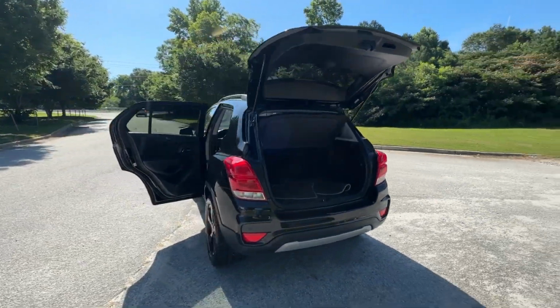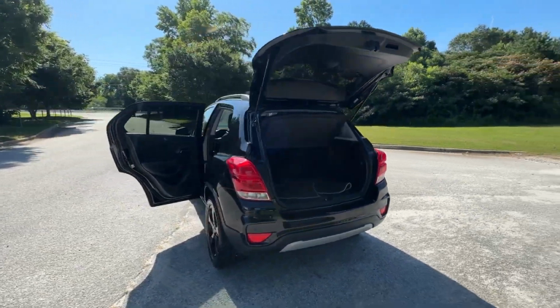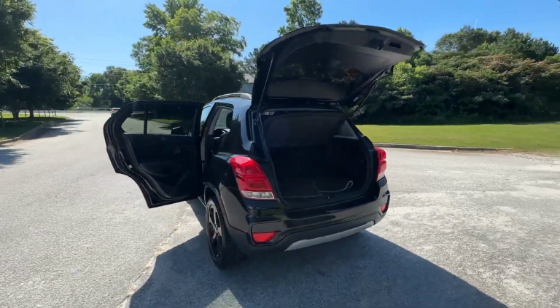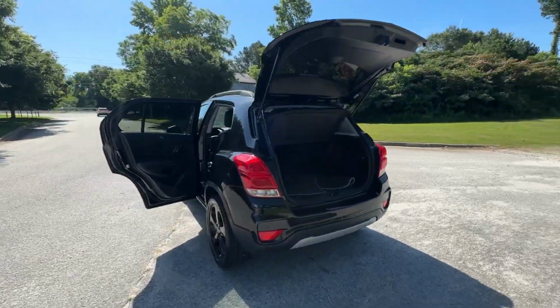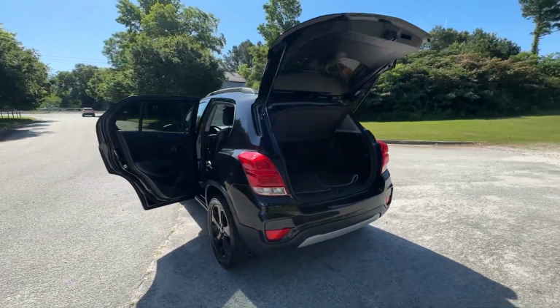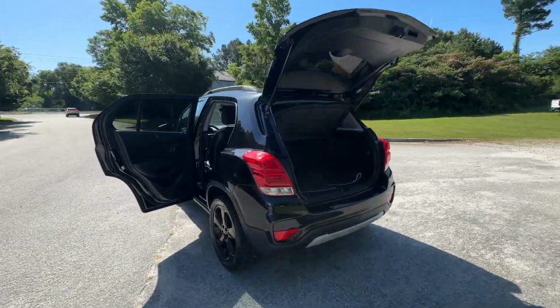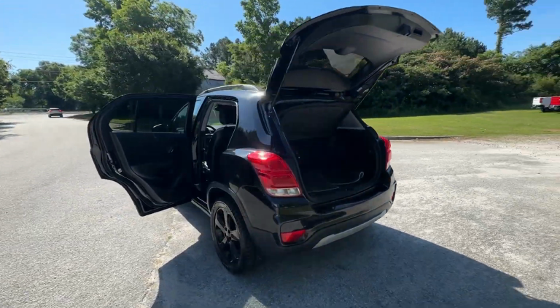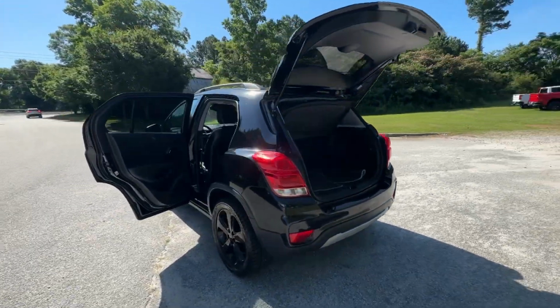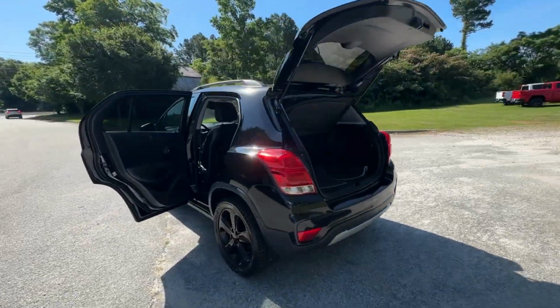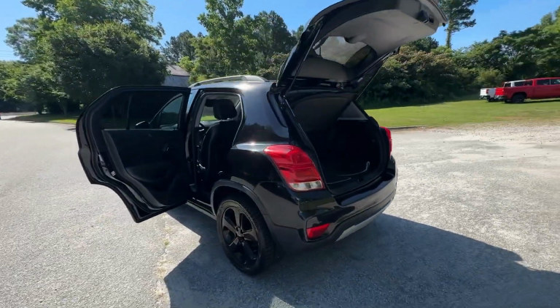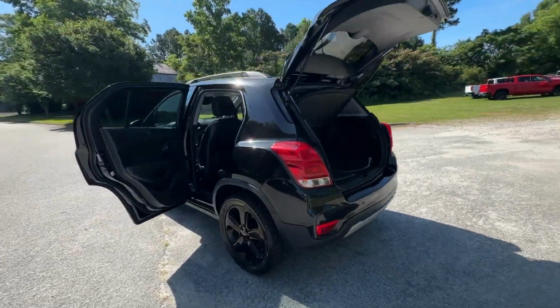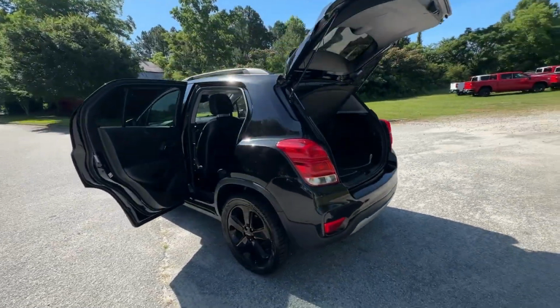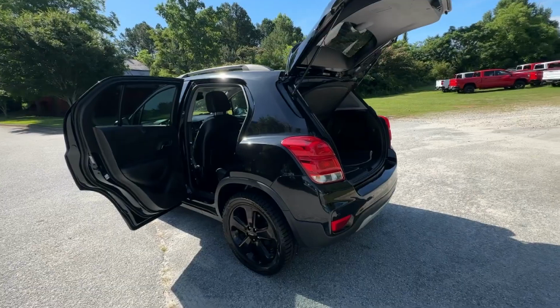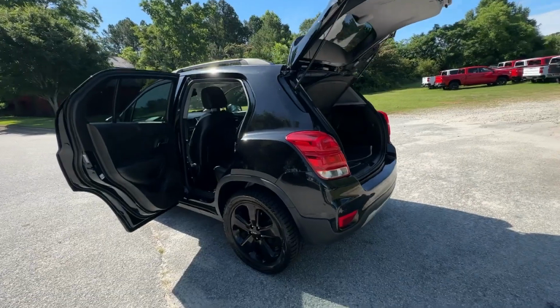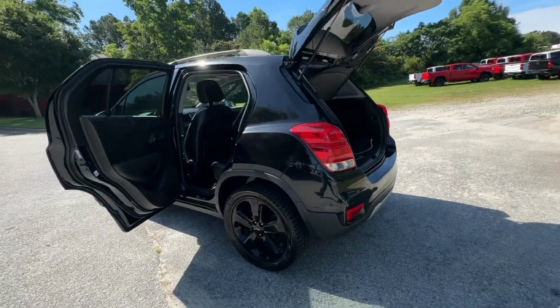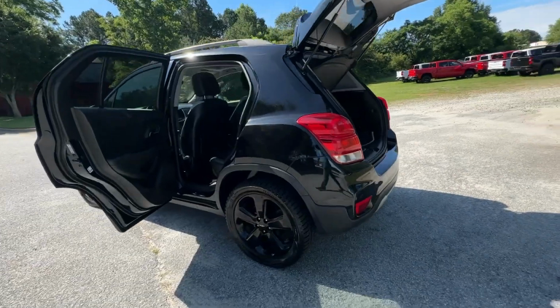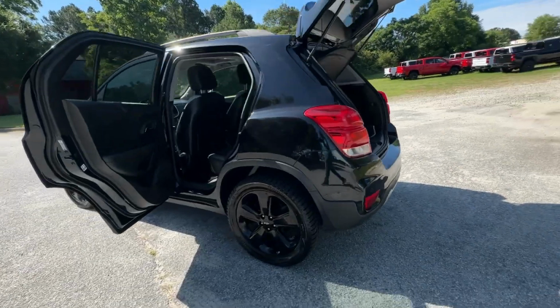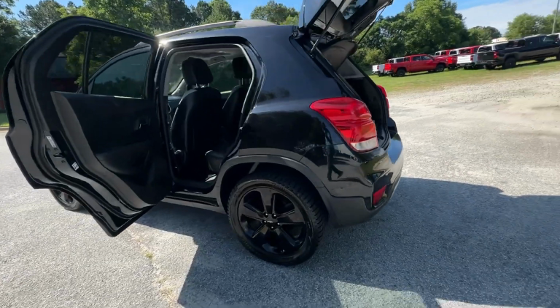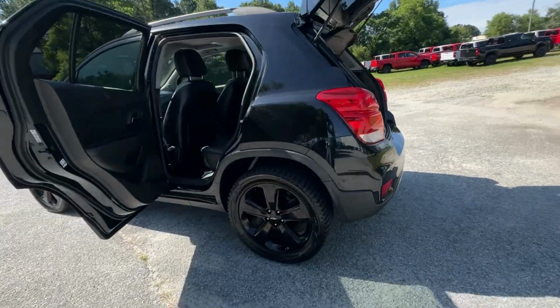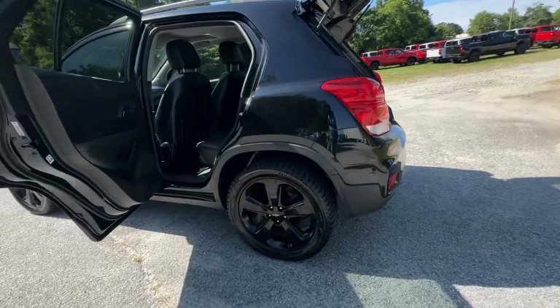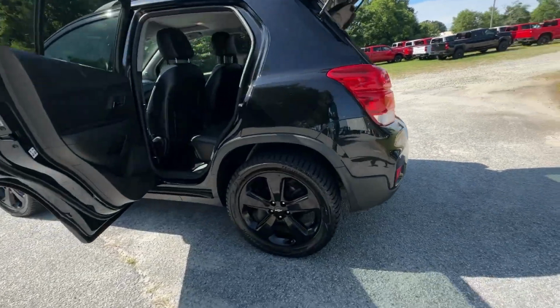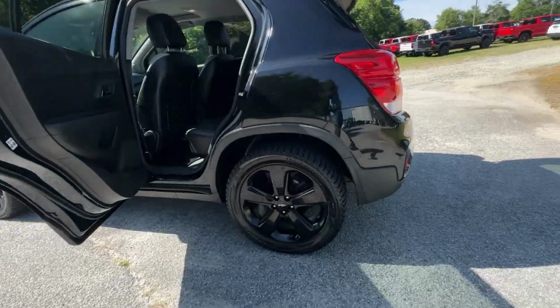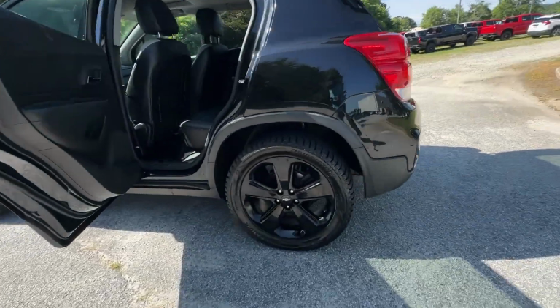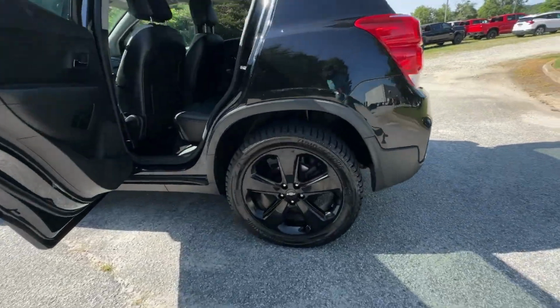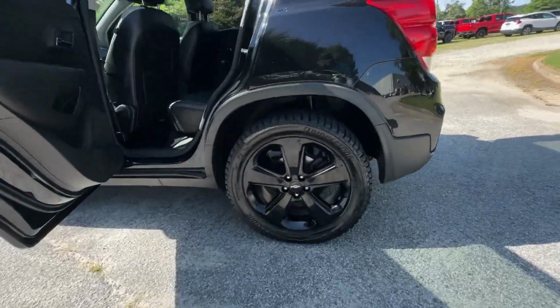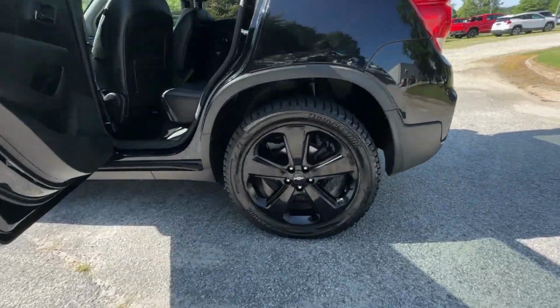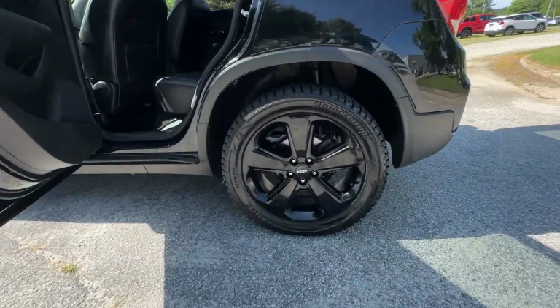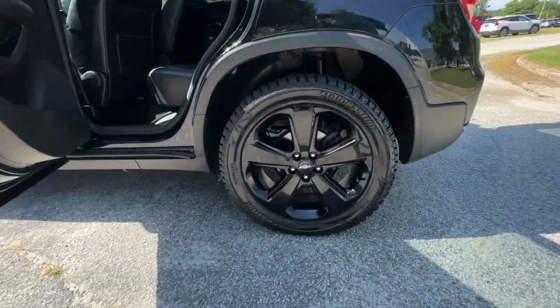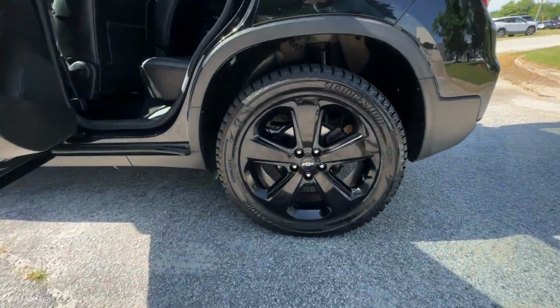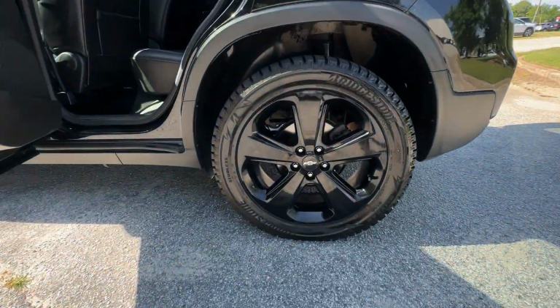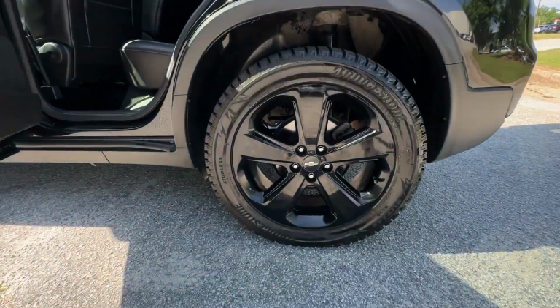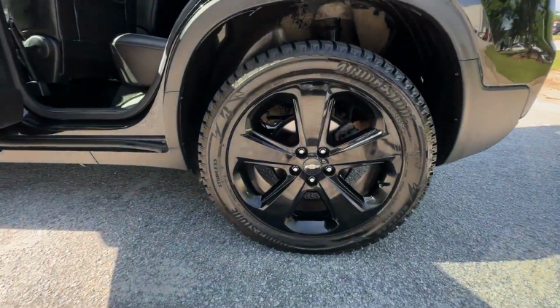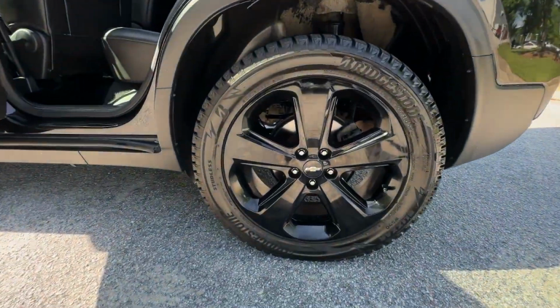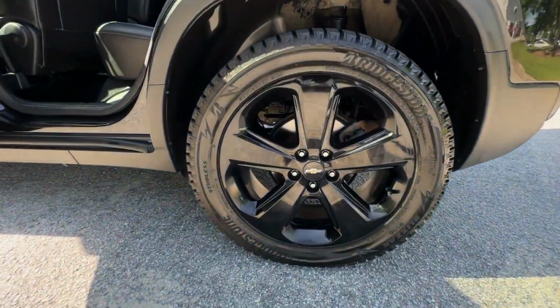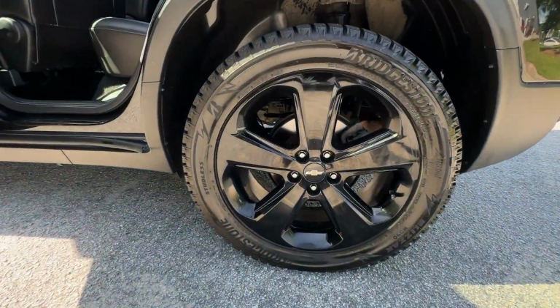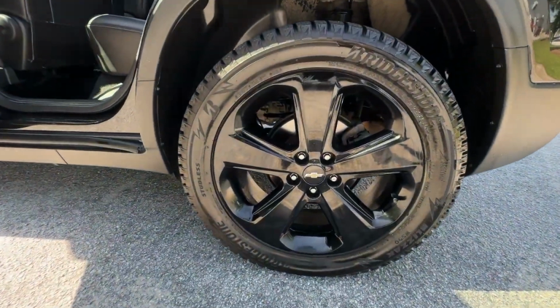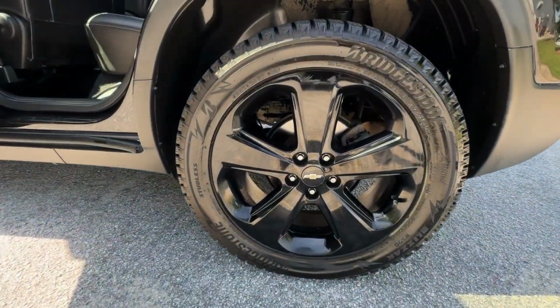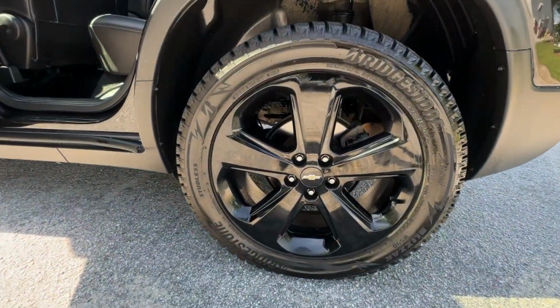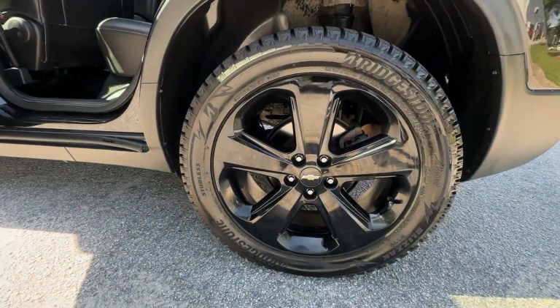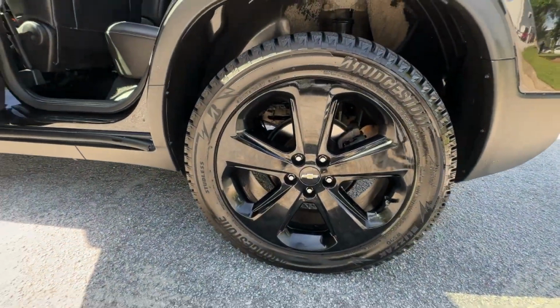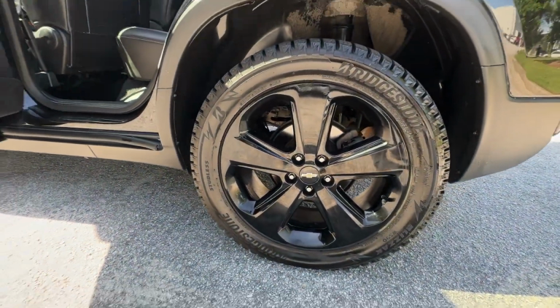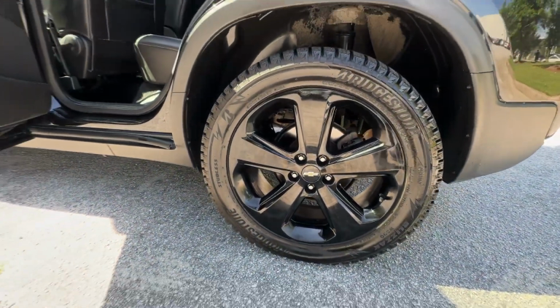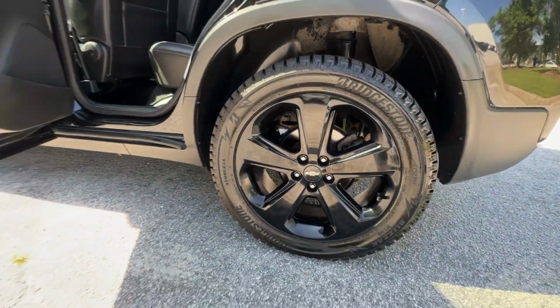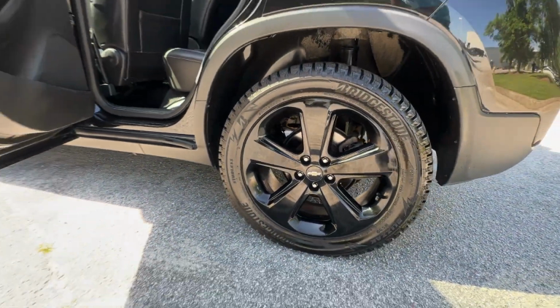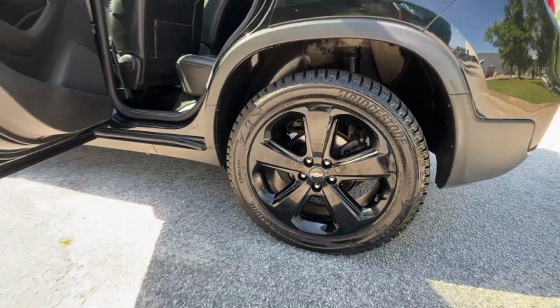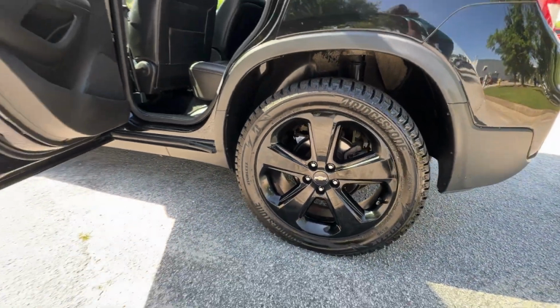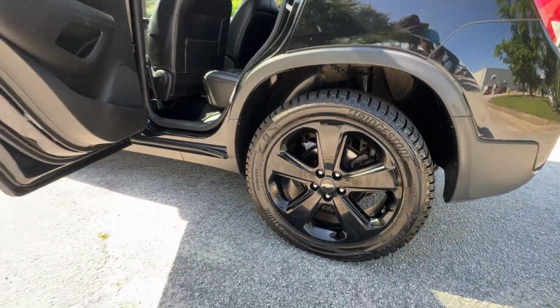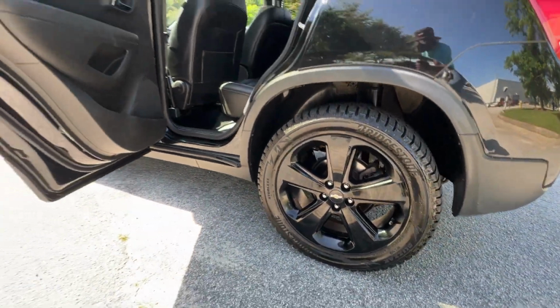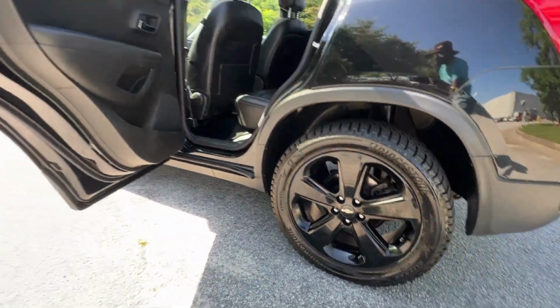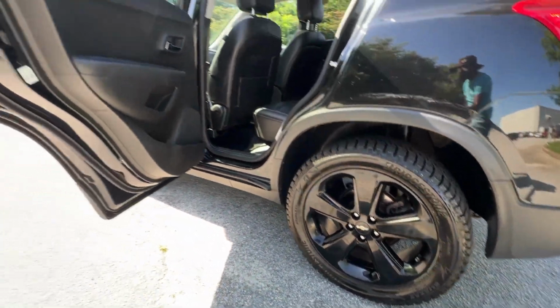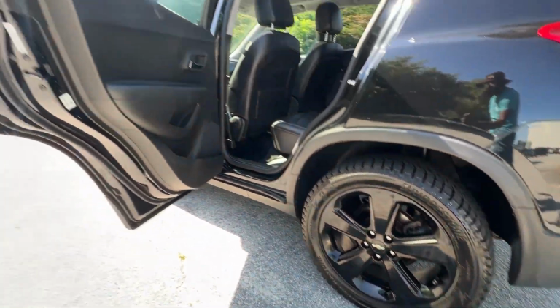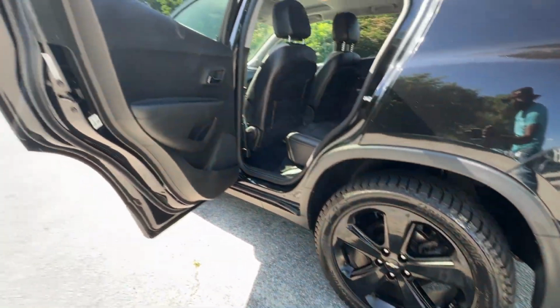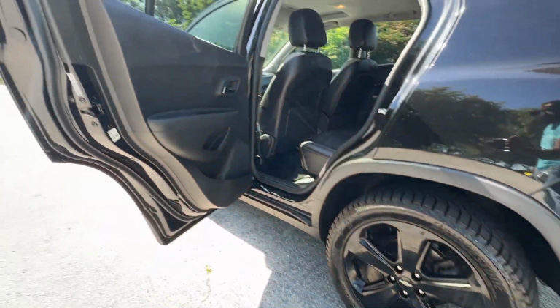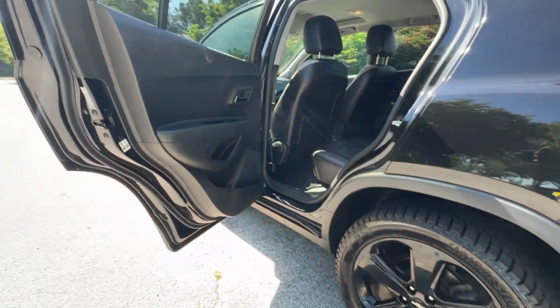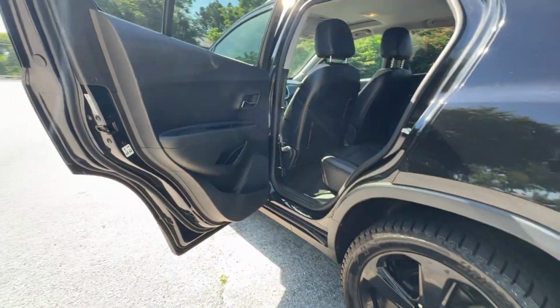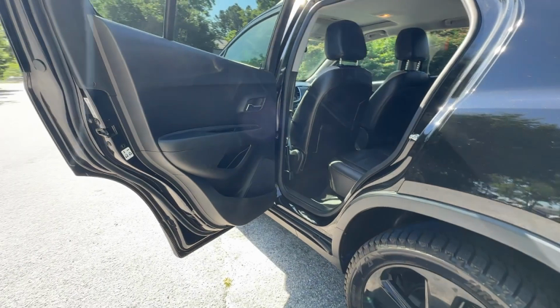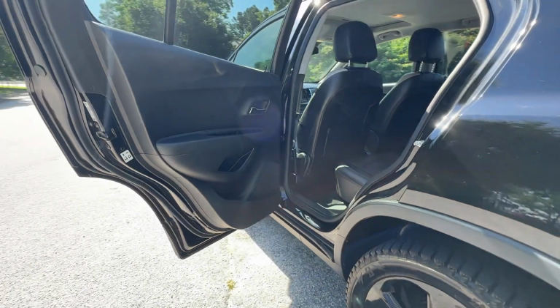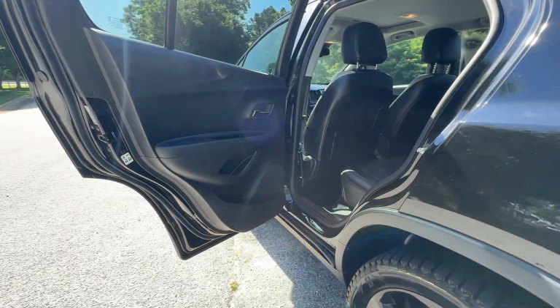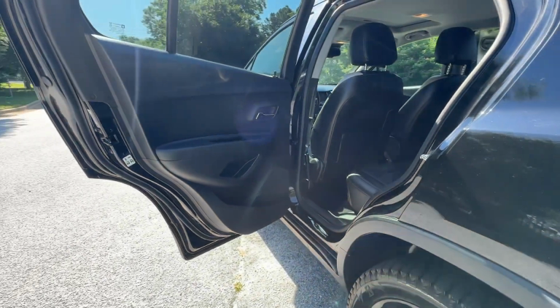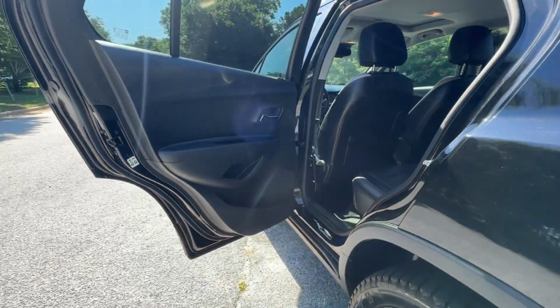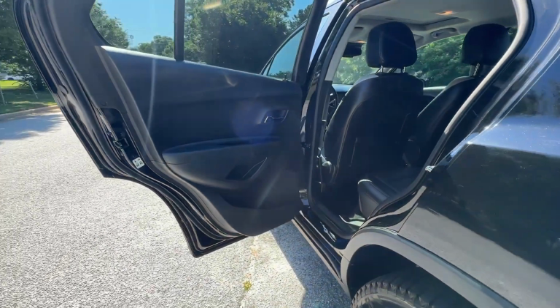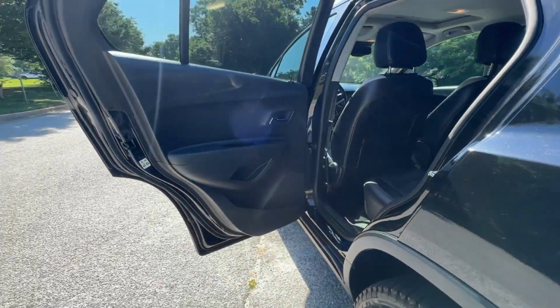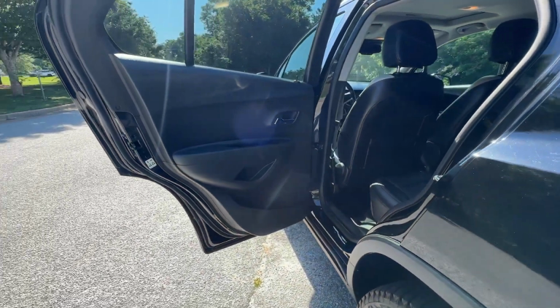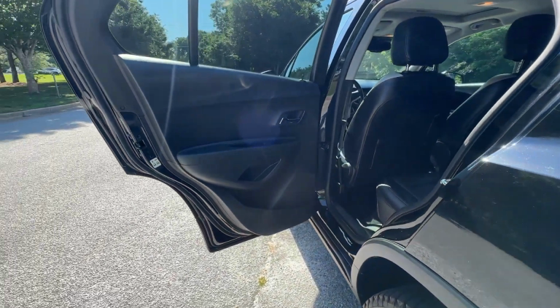Keyless entry, premium sound system, satellite radio, heated mirrors, fog lamps, and remote engine start.